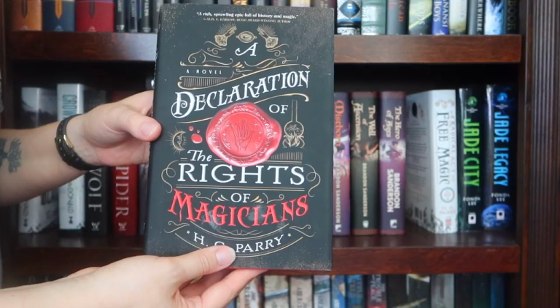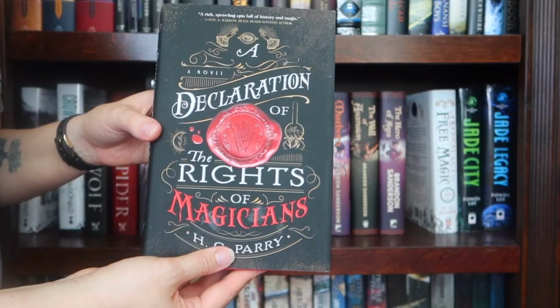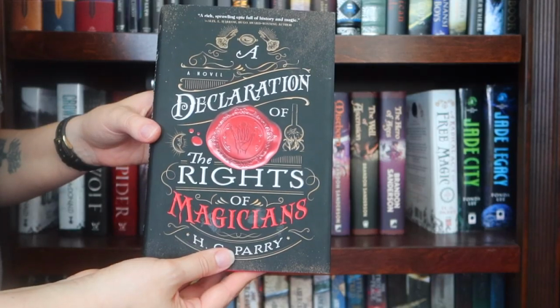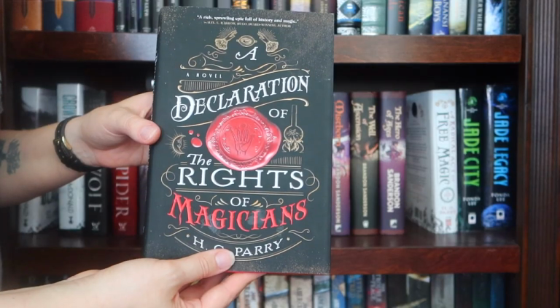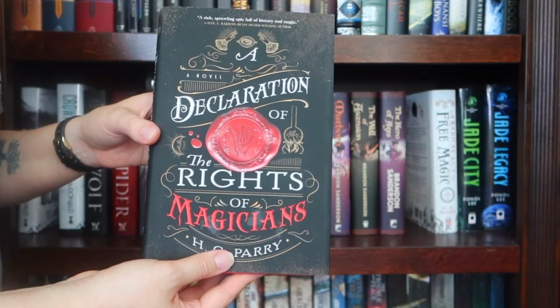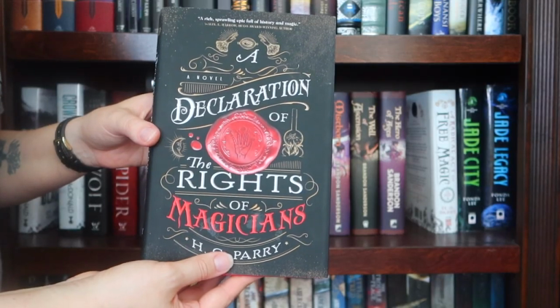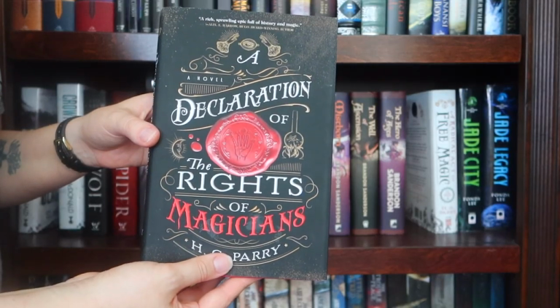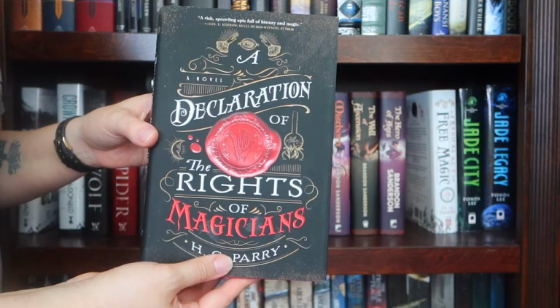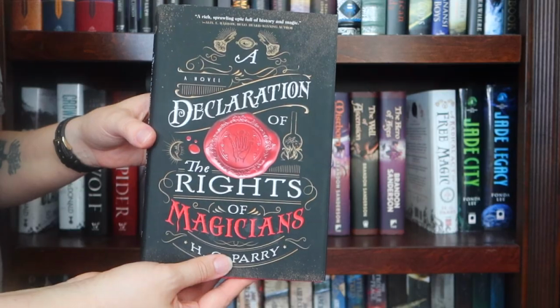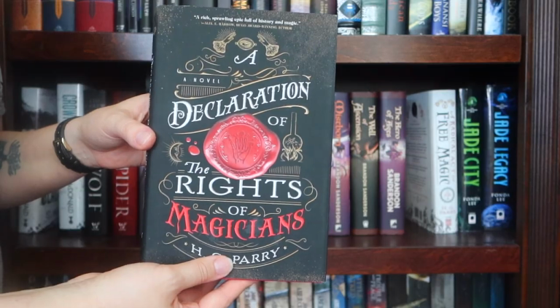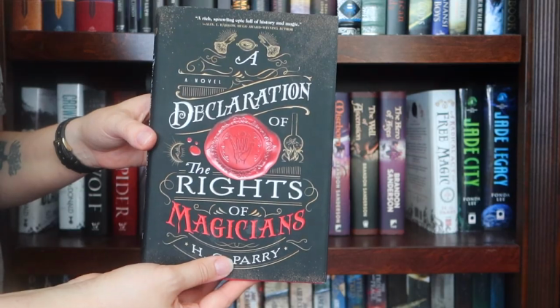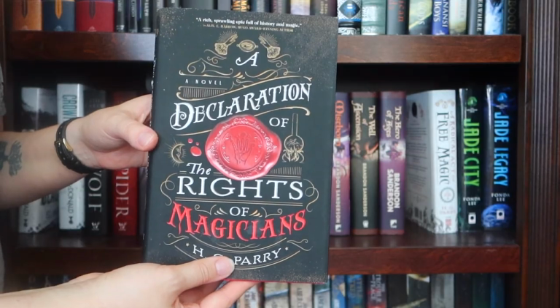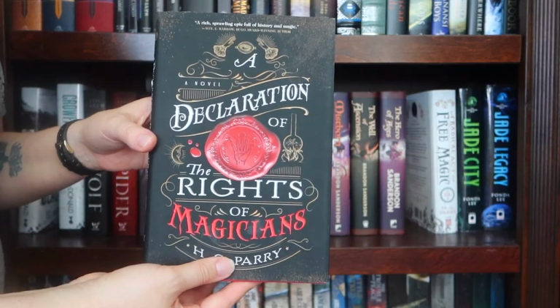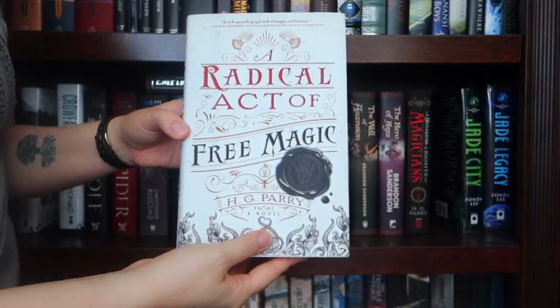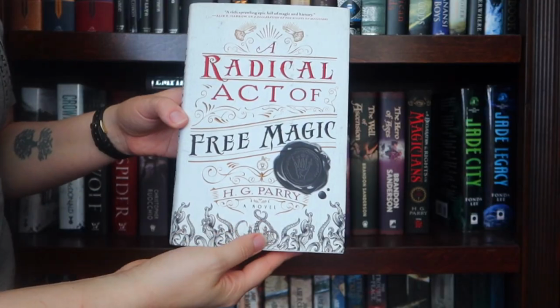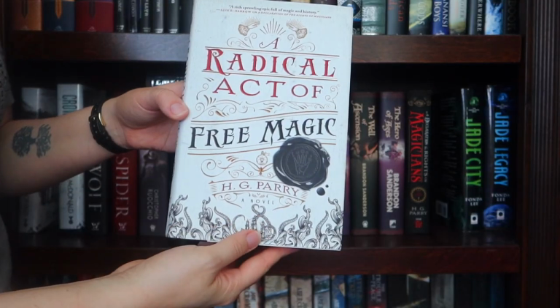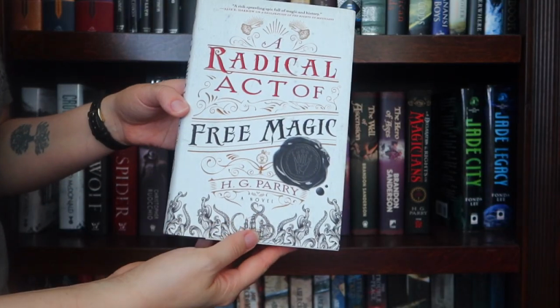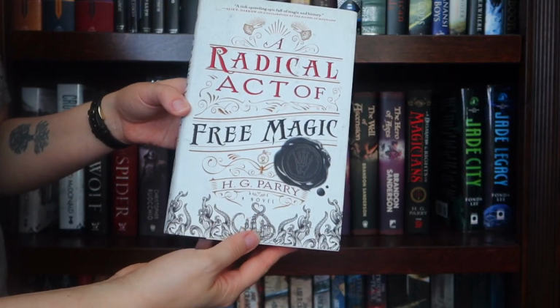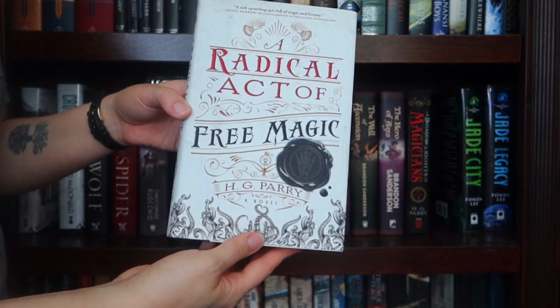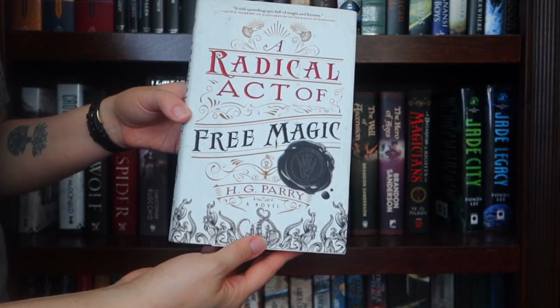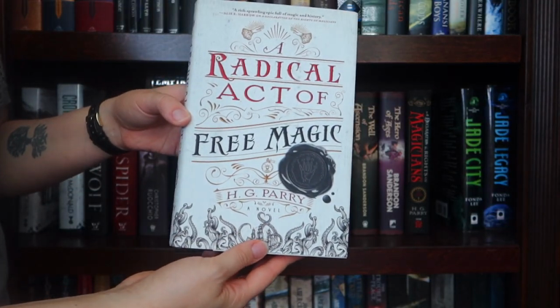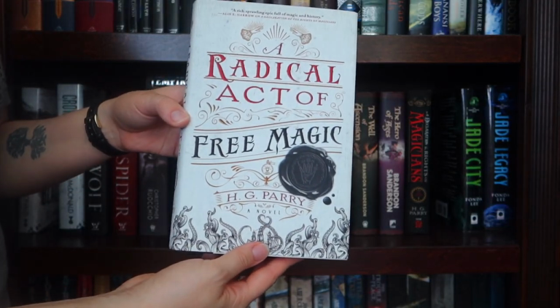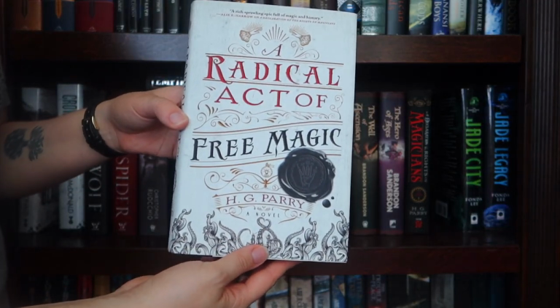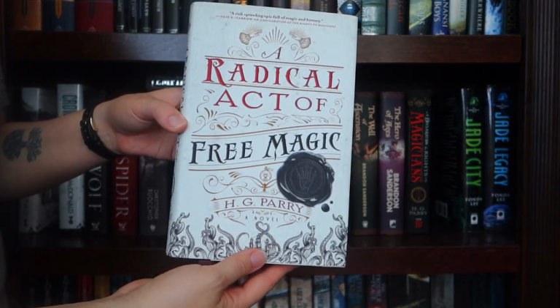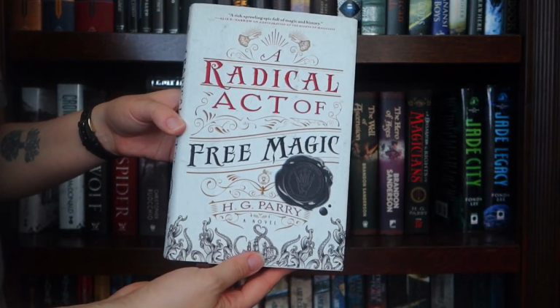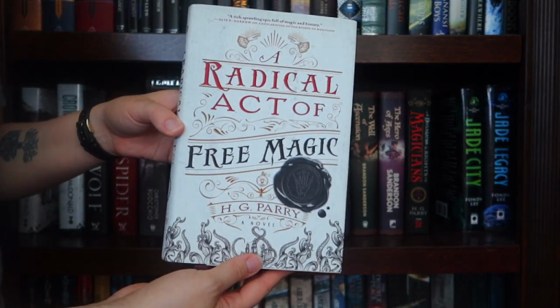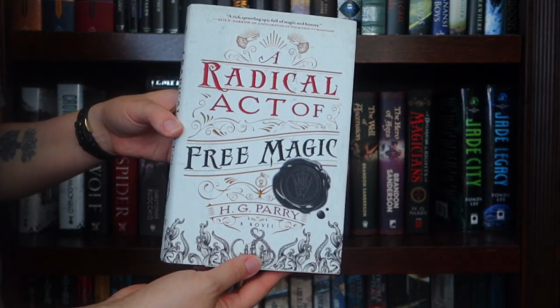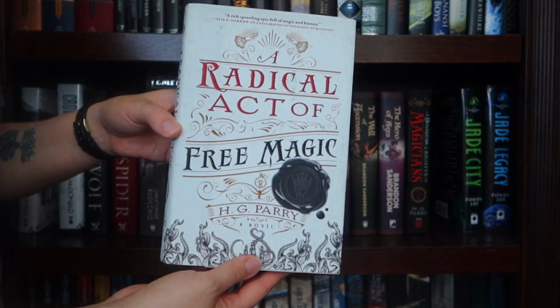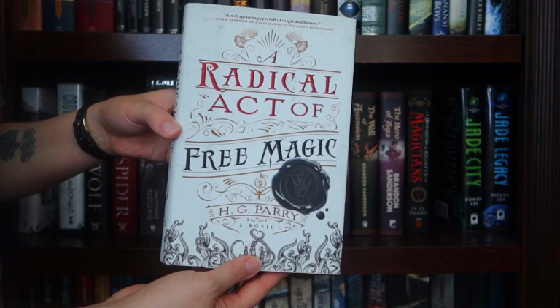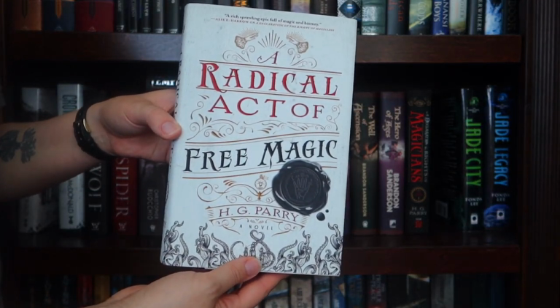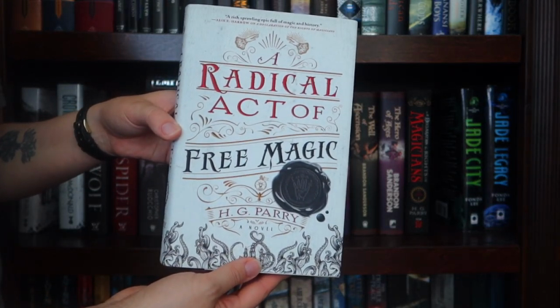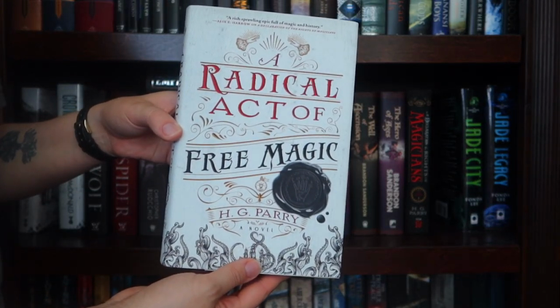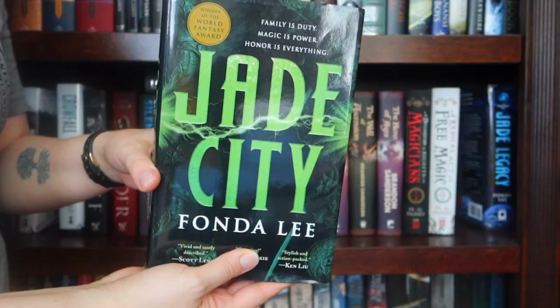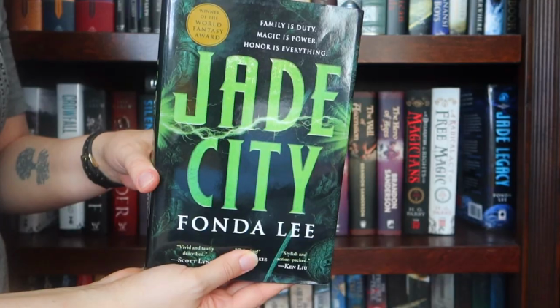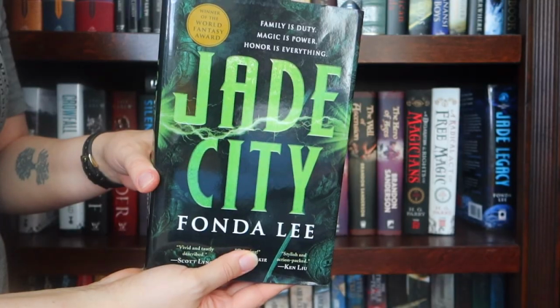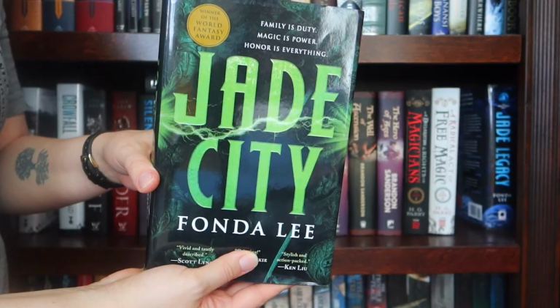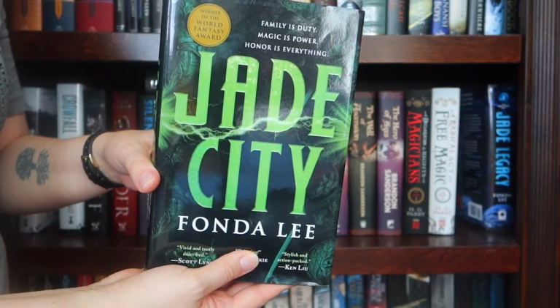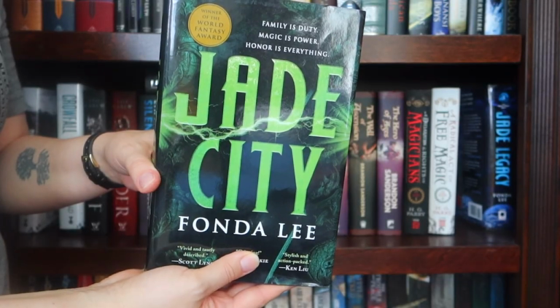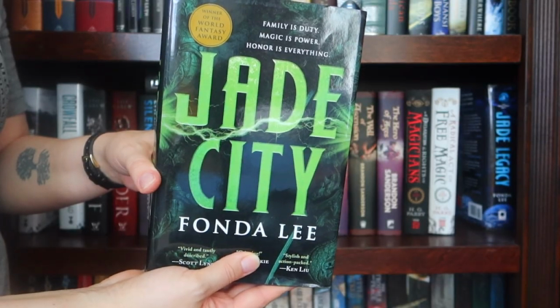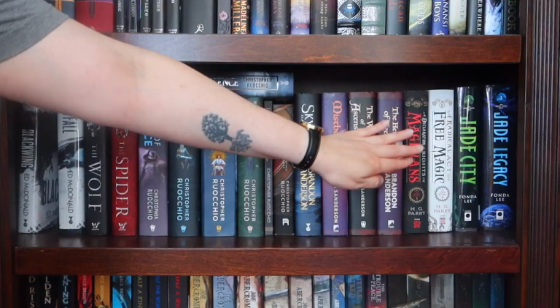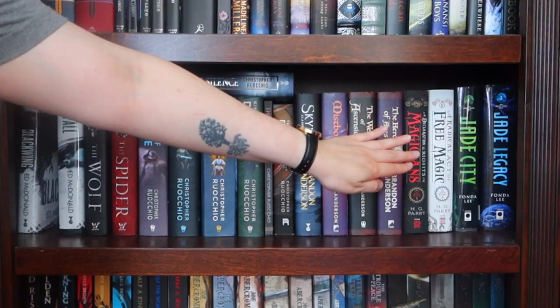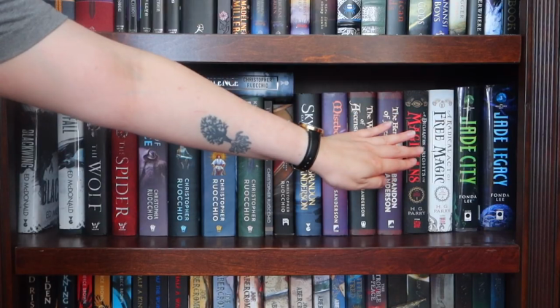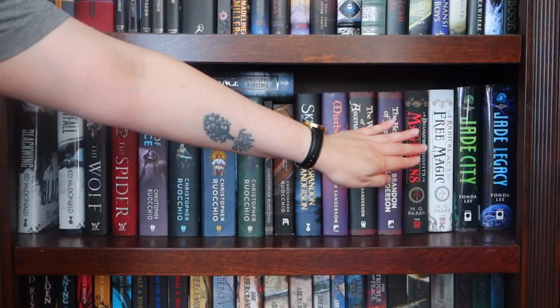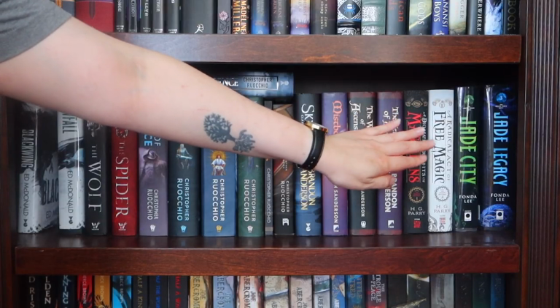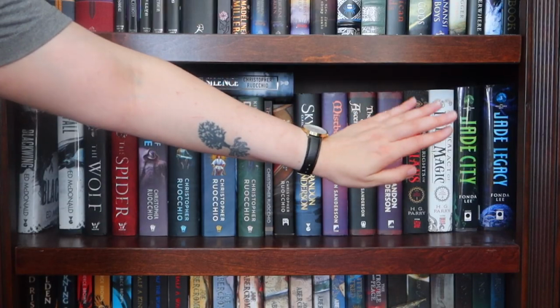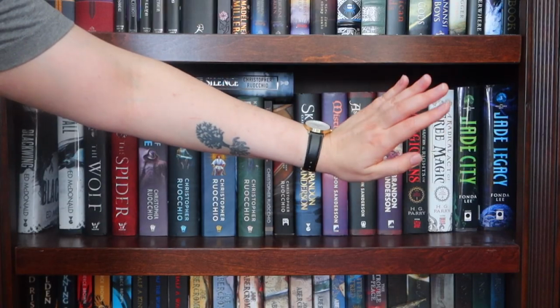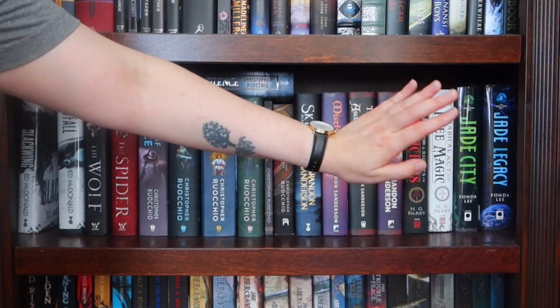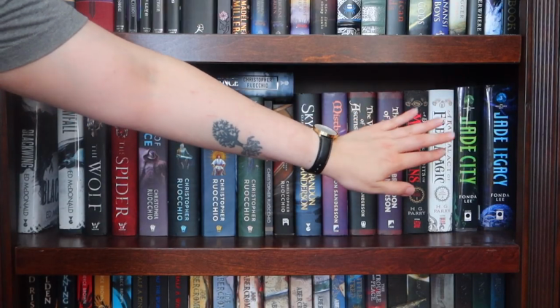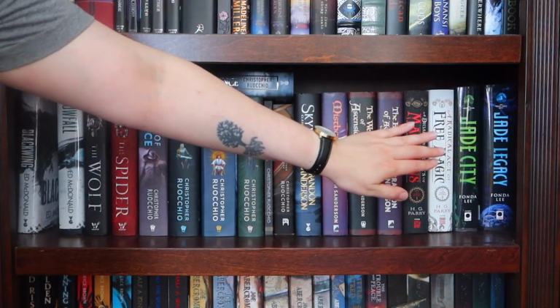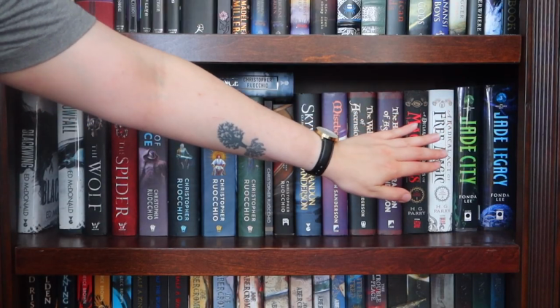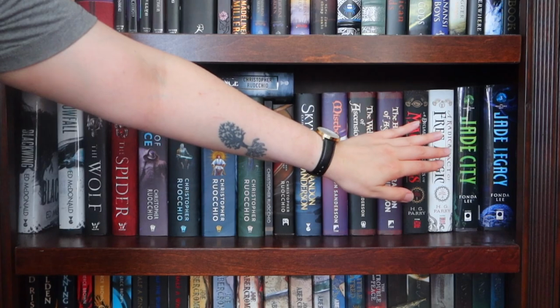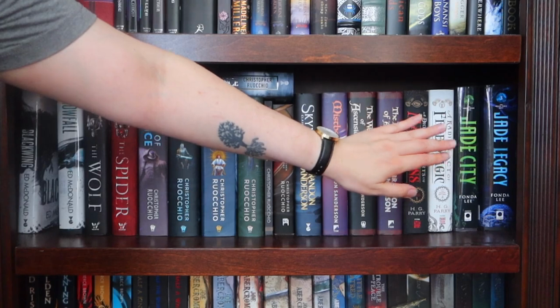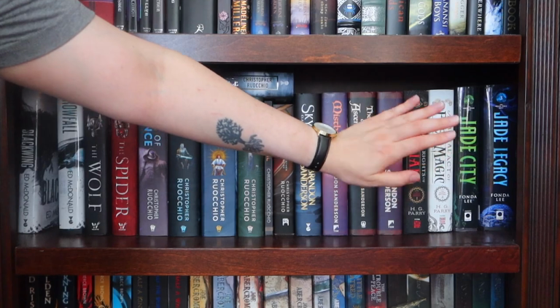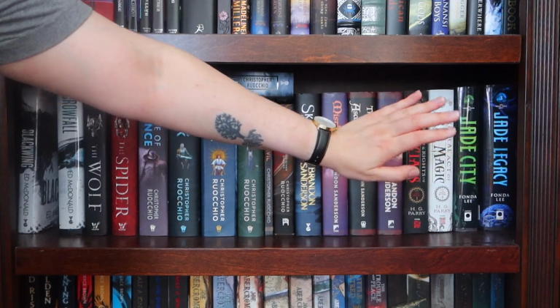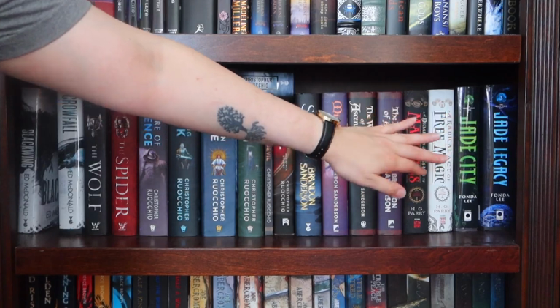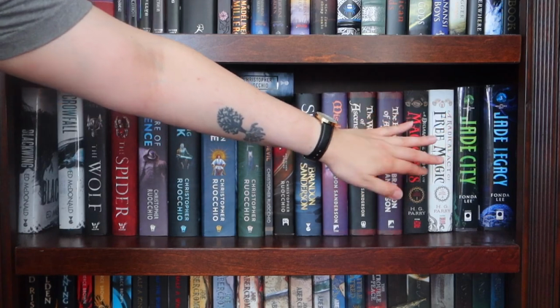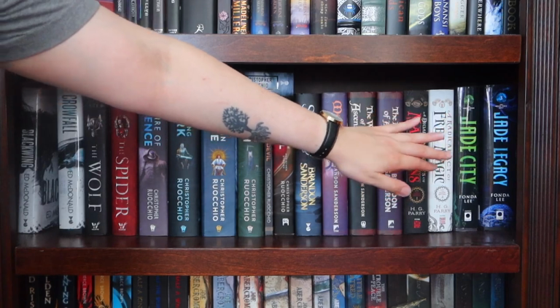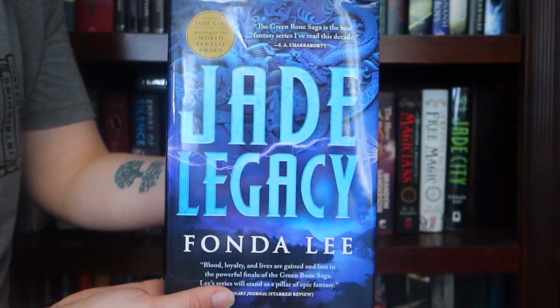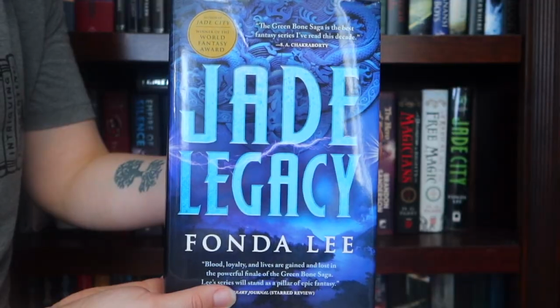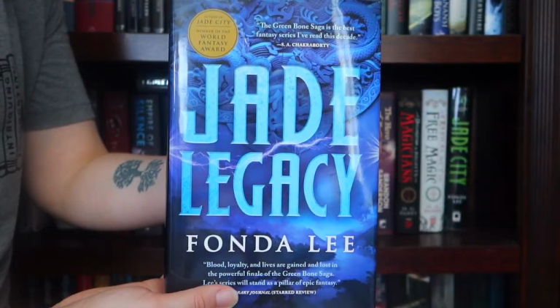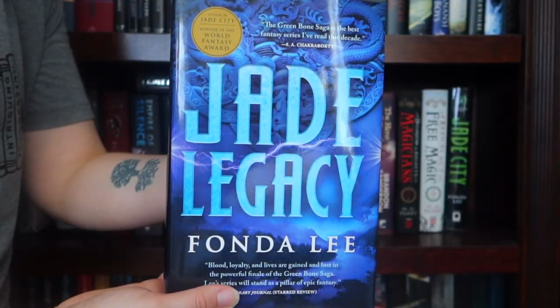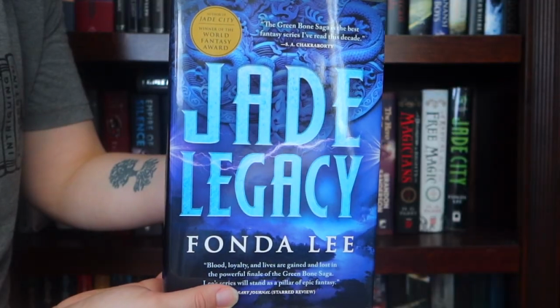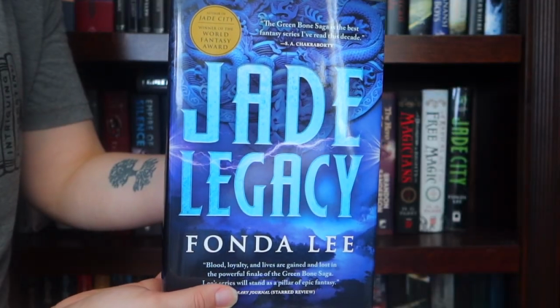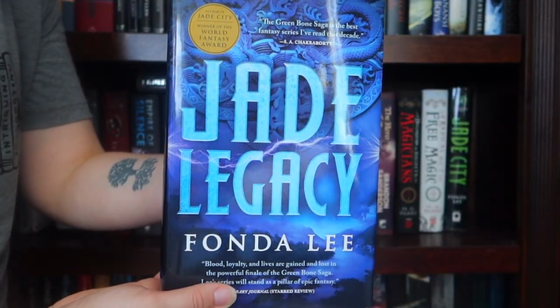Declaration of the Rights of Magicians, its sequel A Radical Act of Free Magic. Jade City, I have Jade War but it's on my current TBR, and Jade Legacy.